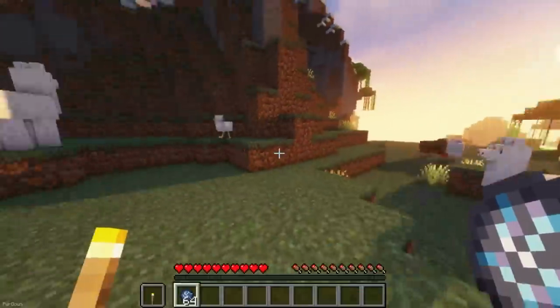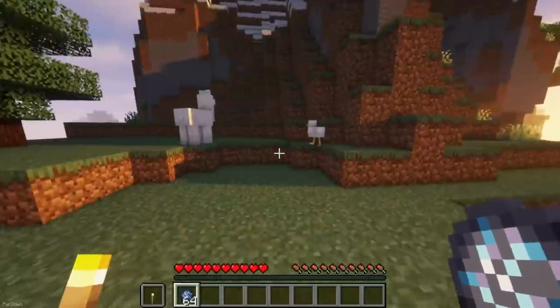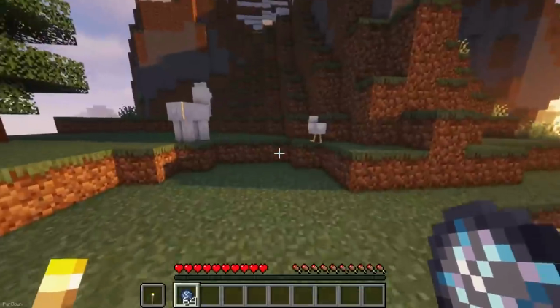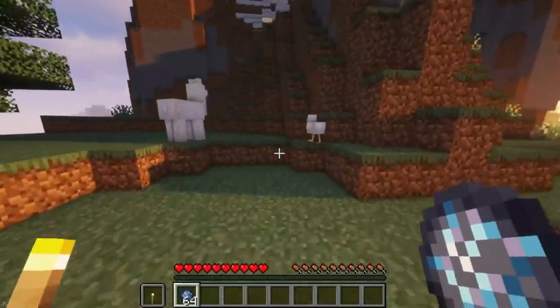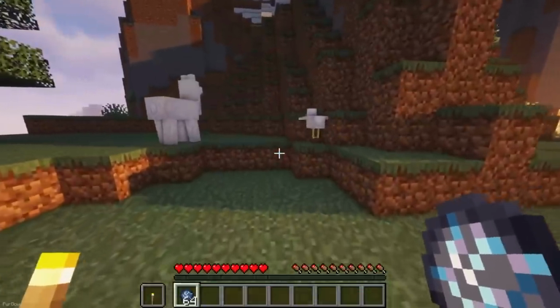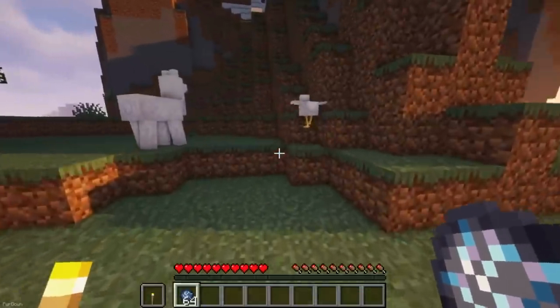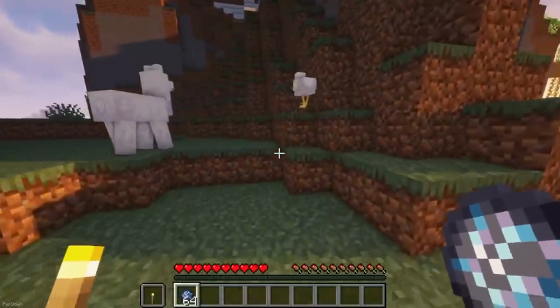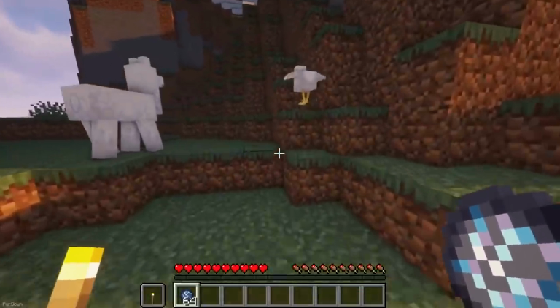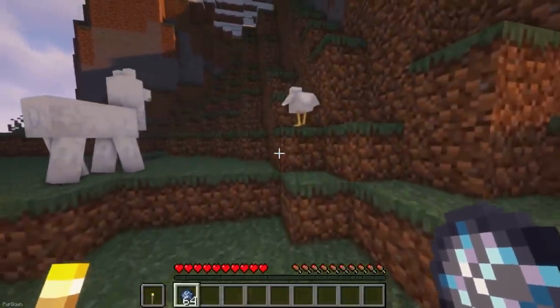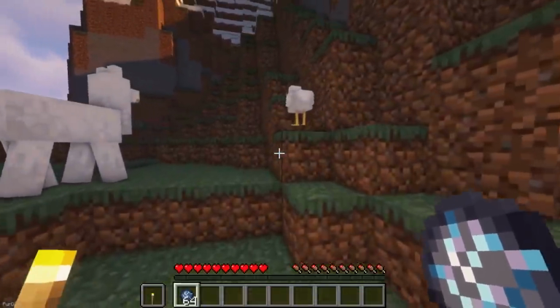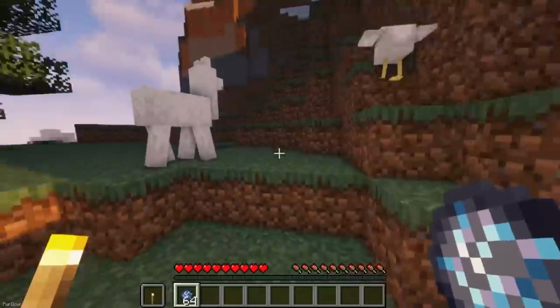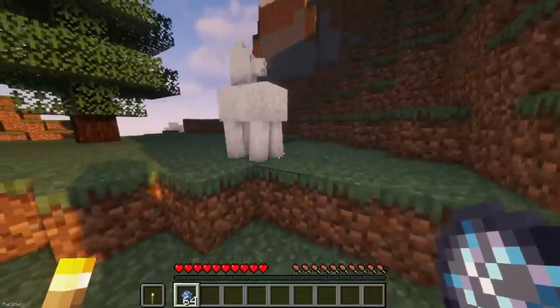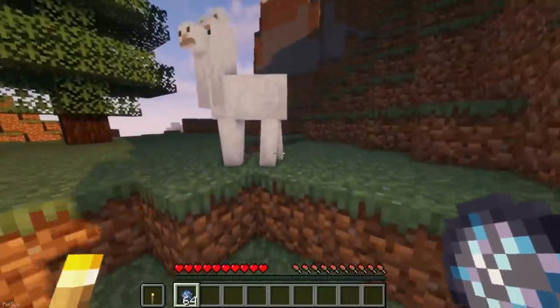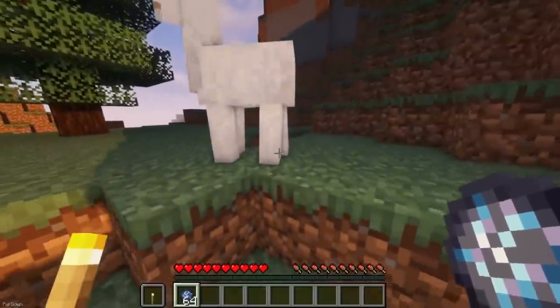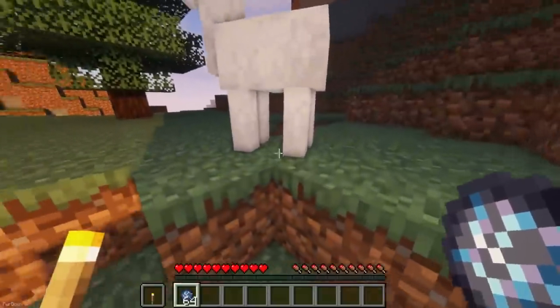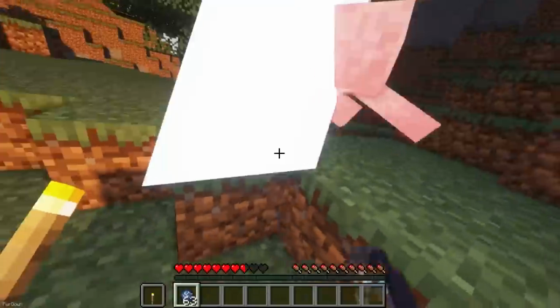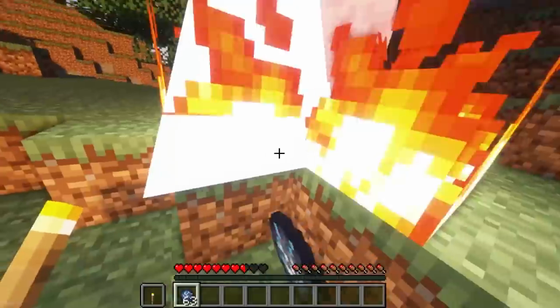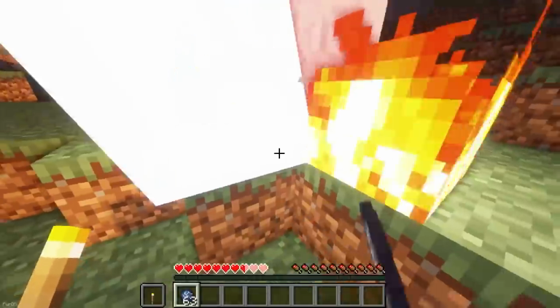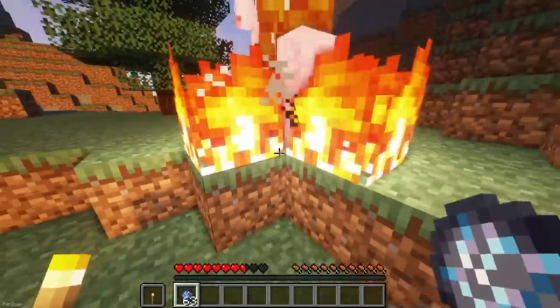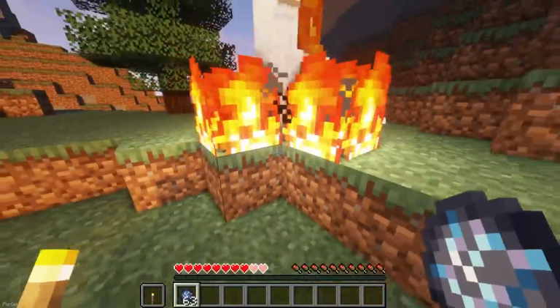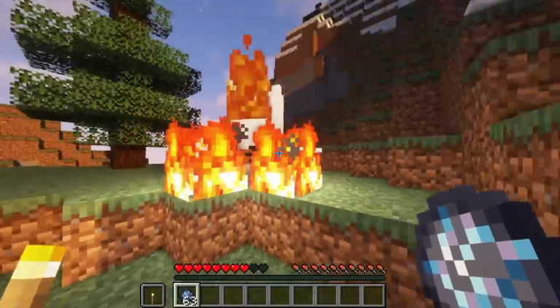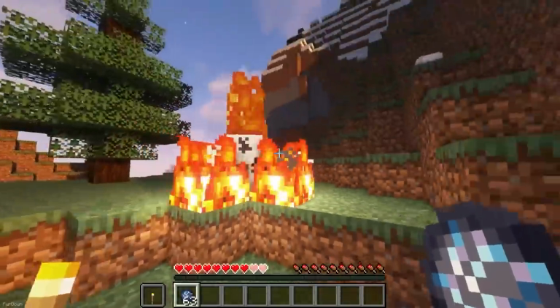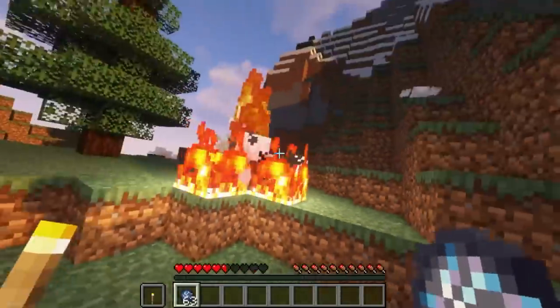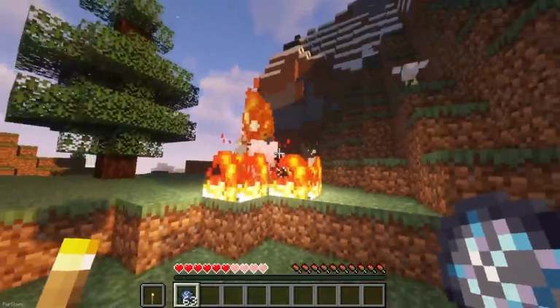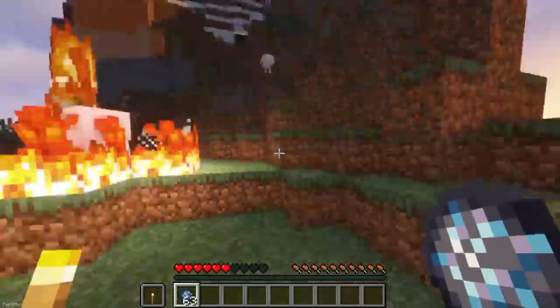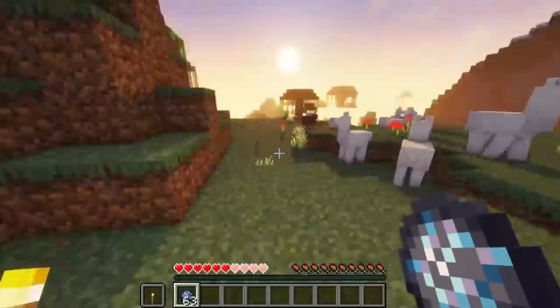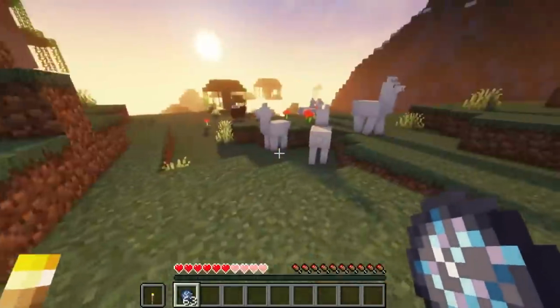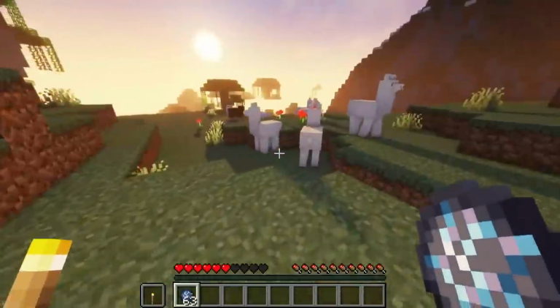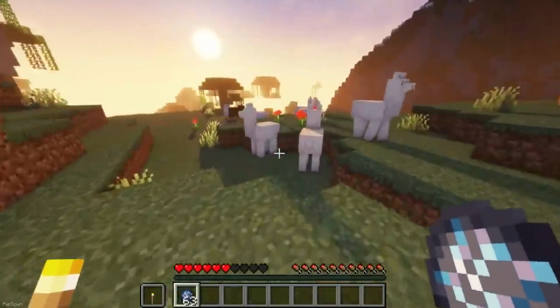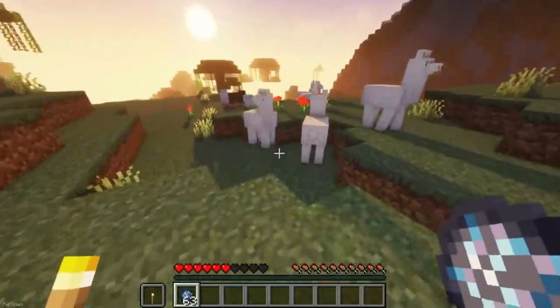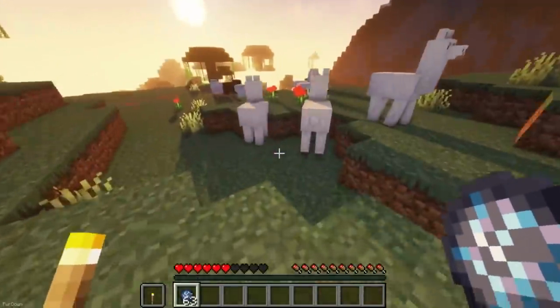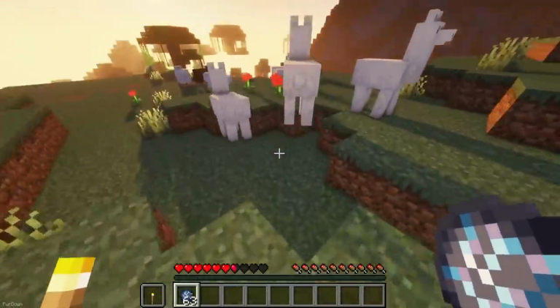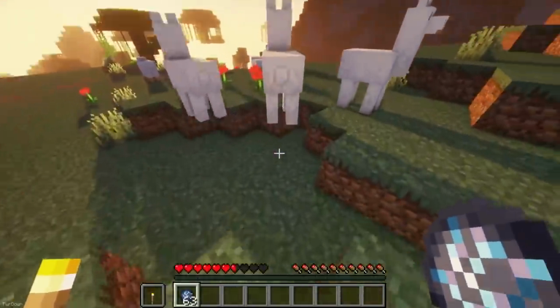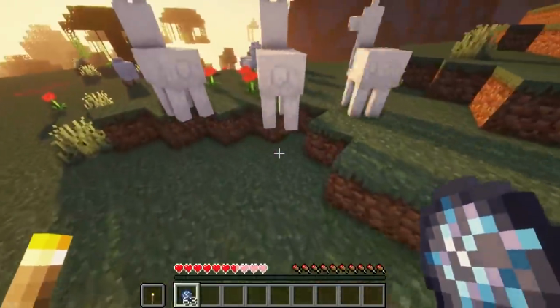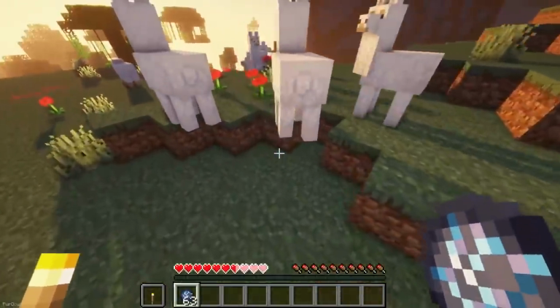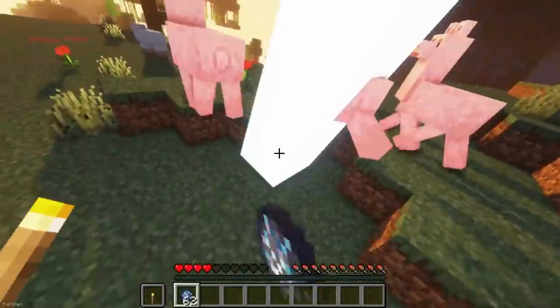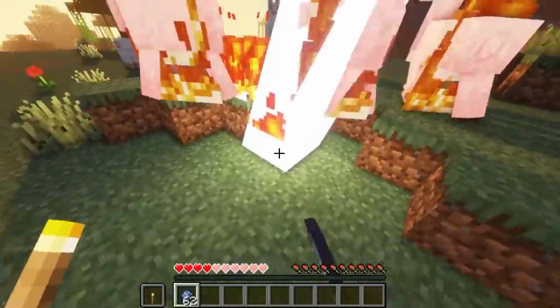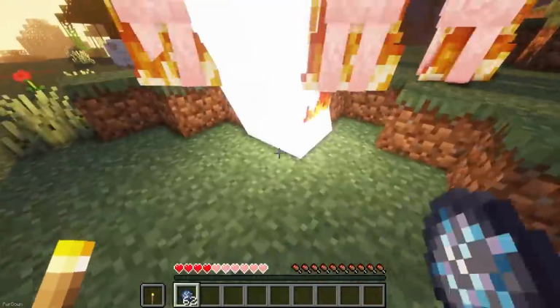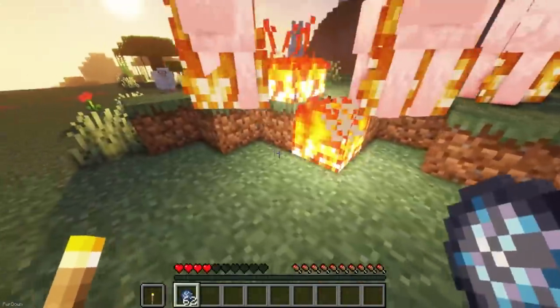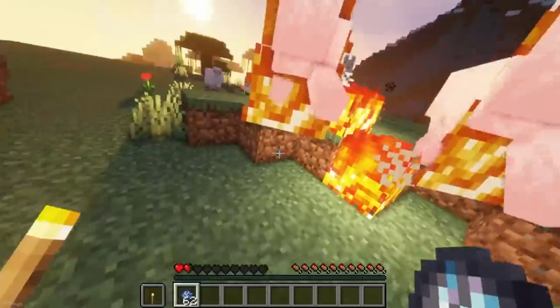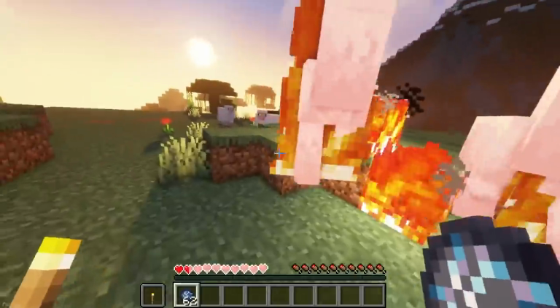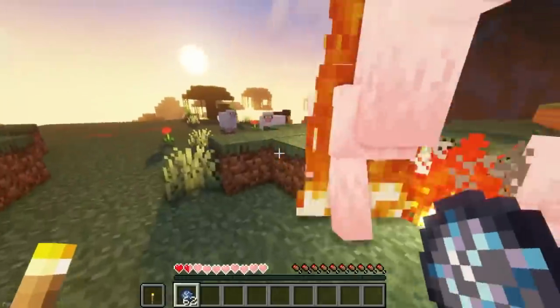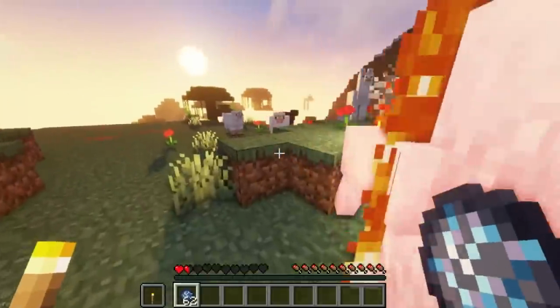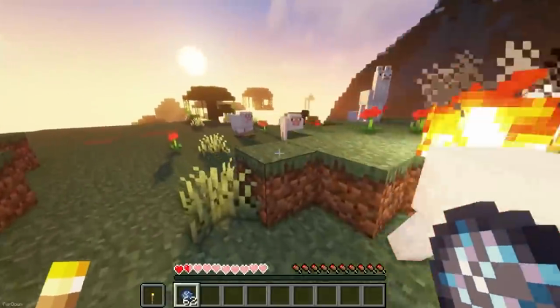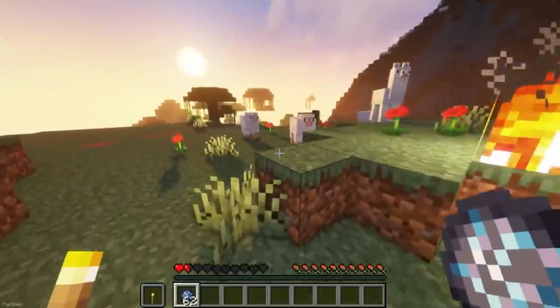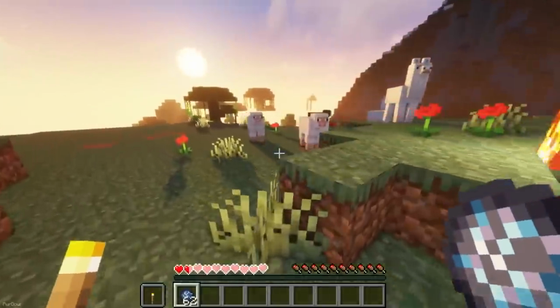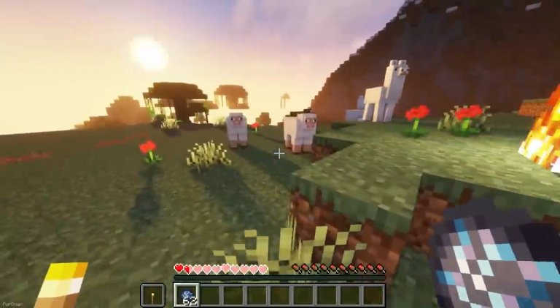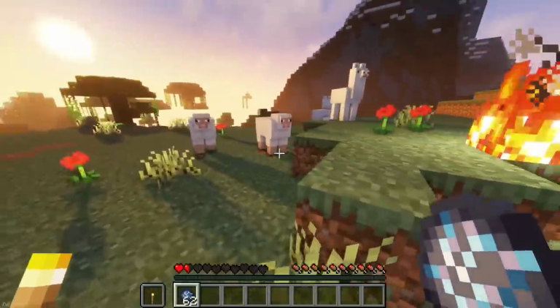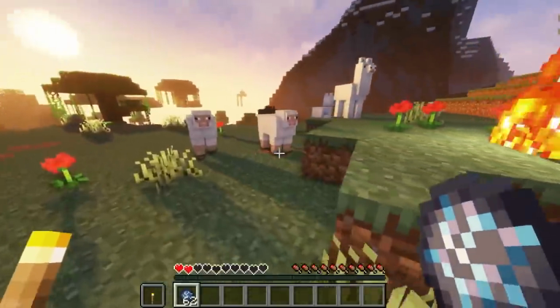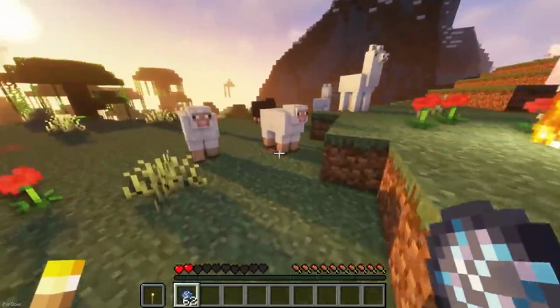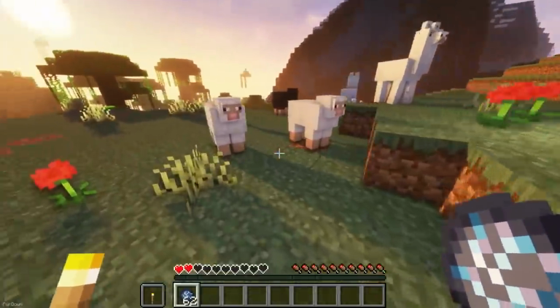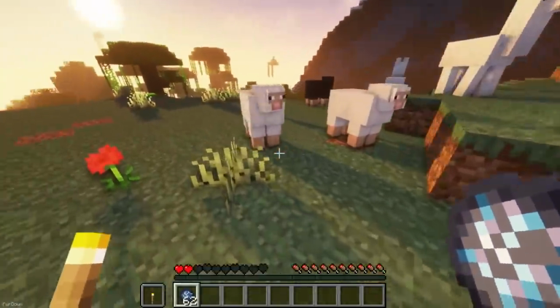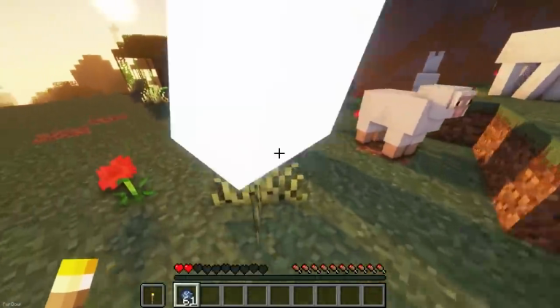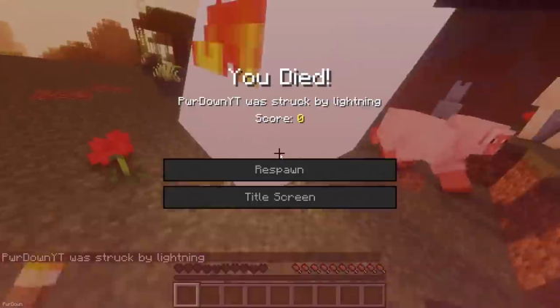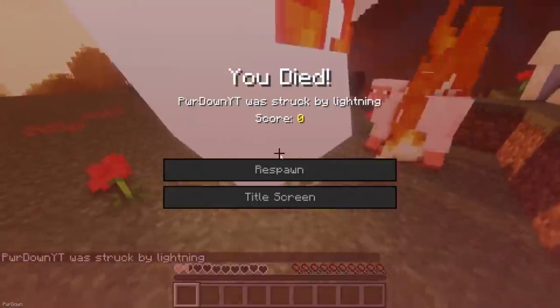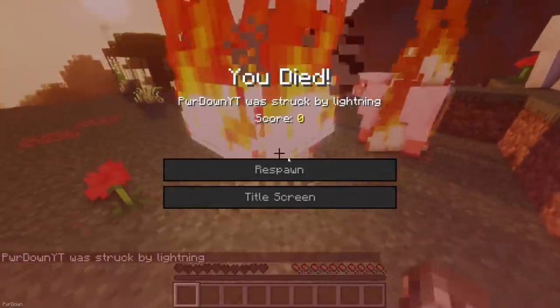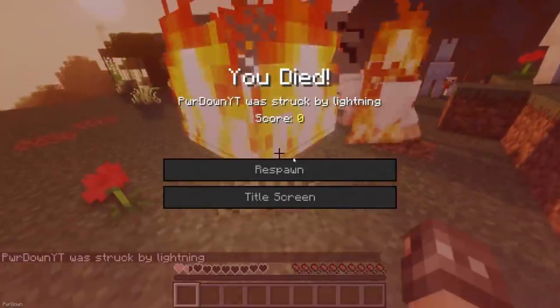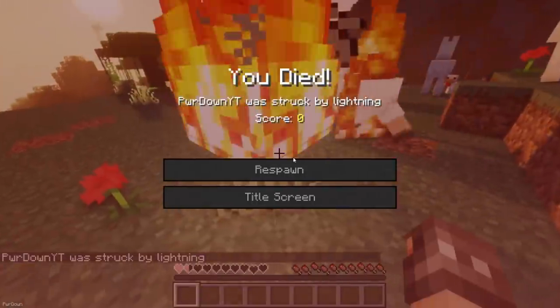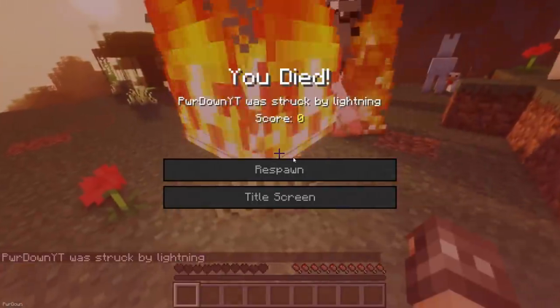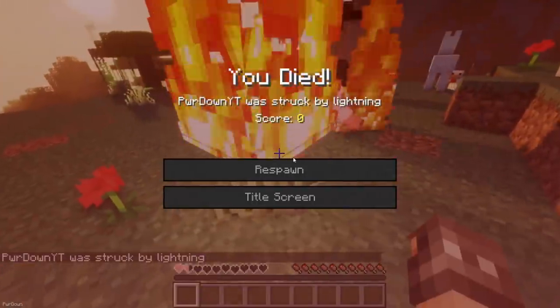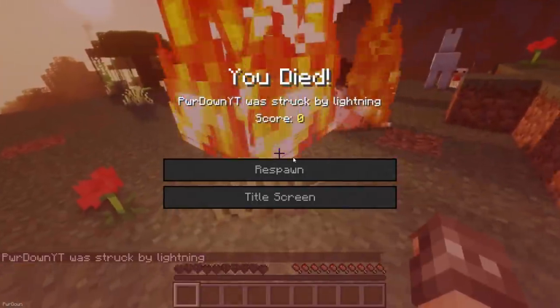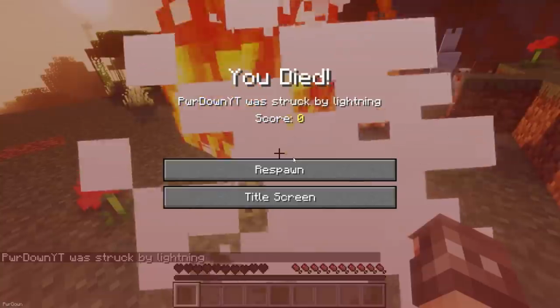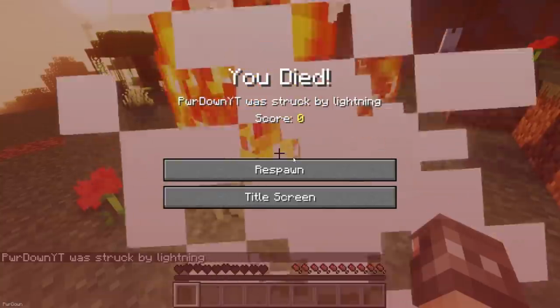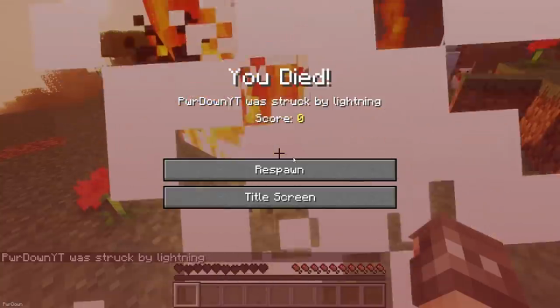Lightning Charges can be used to summon lightning wherever you'd like. You can craft them from Ender Pearls, Glowstone Dust and Ghast Tears.